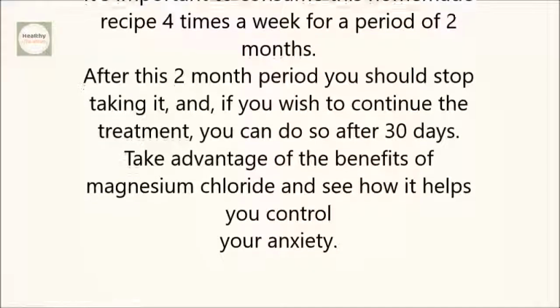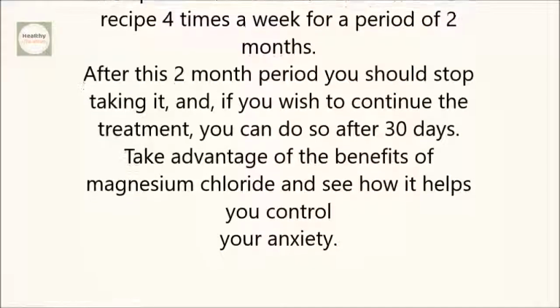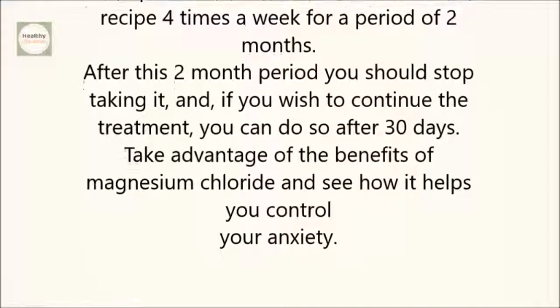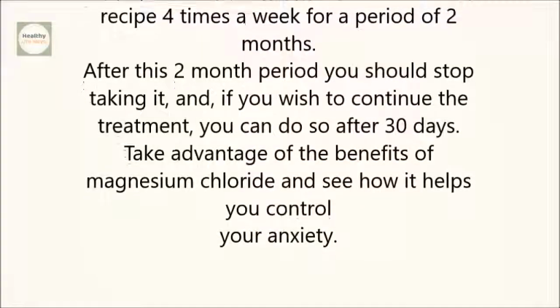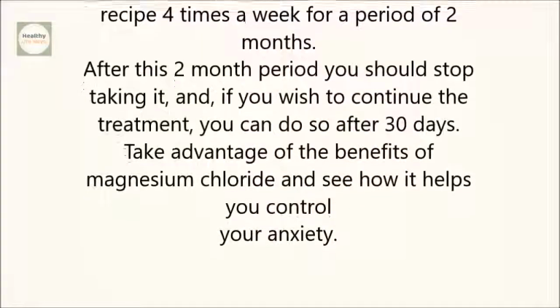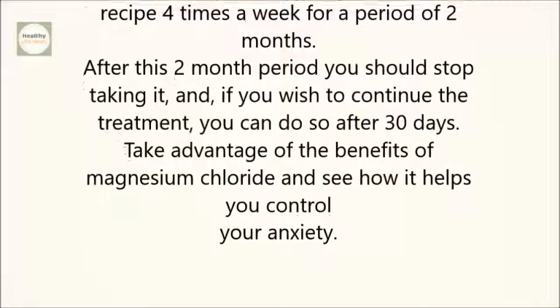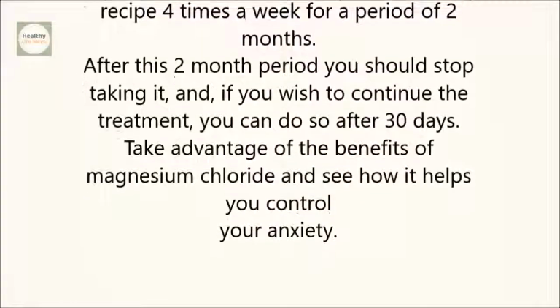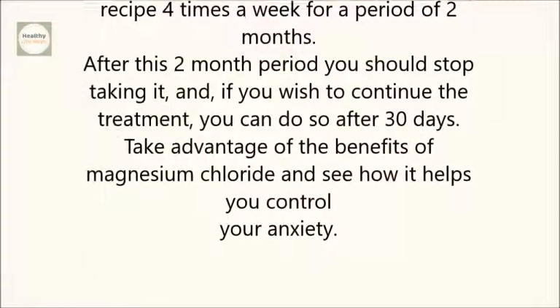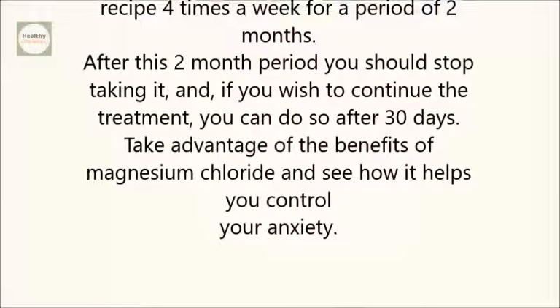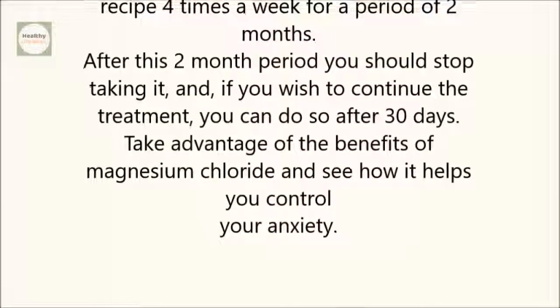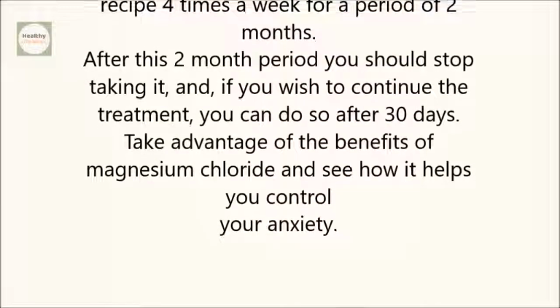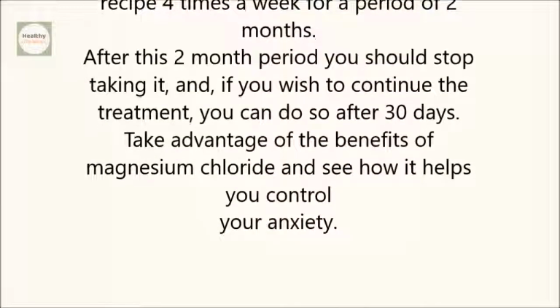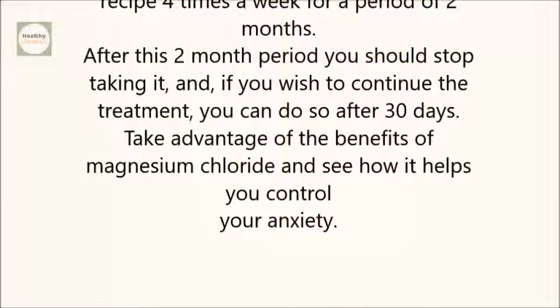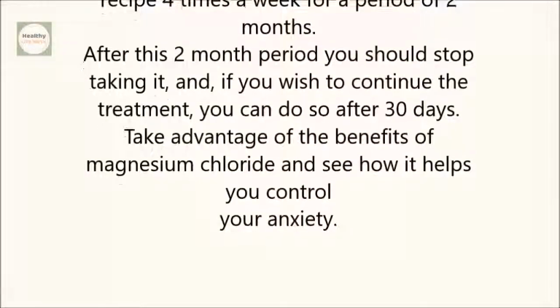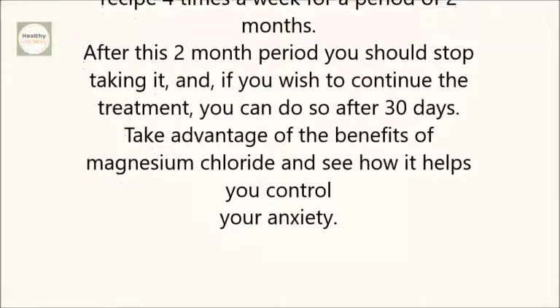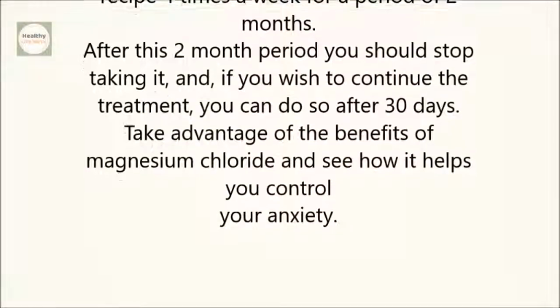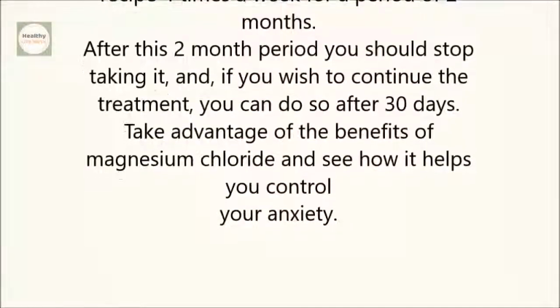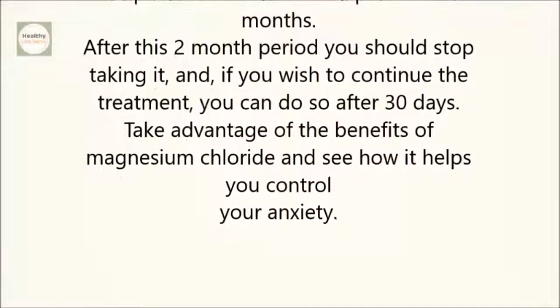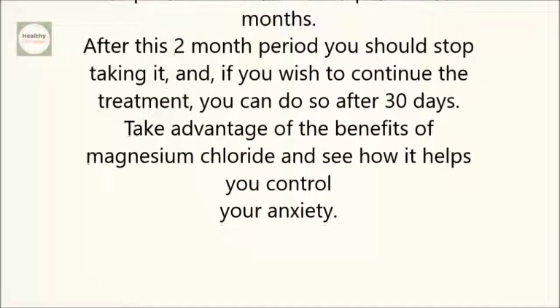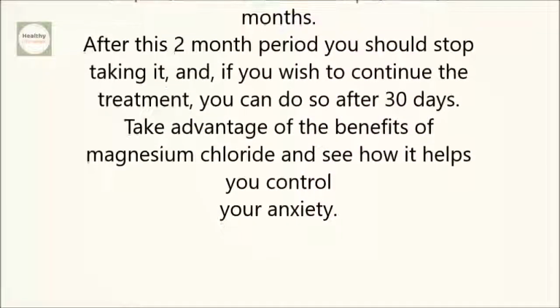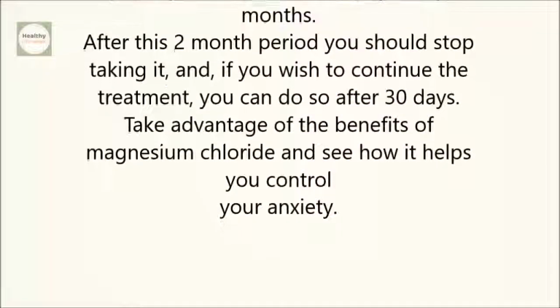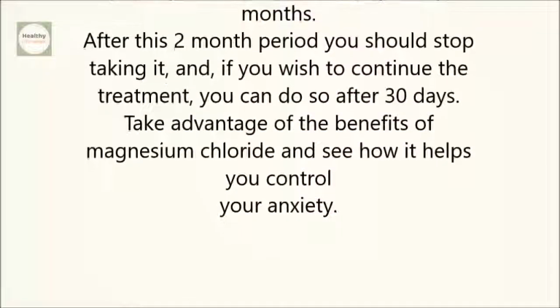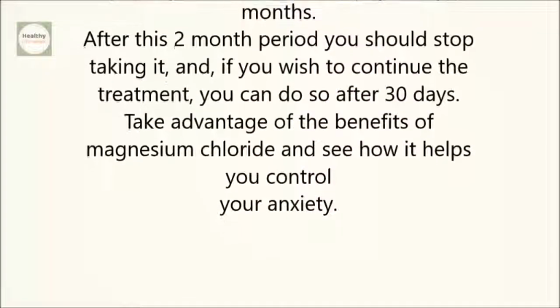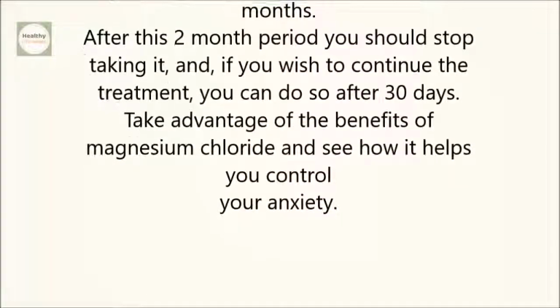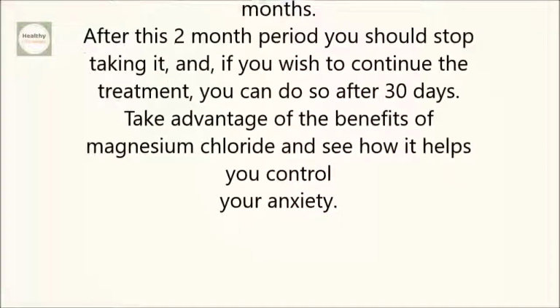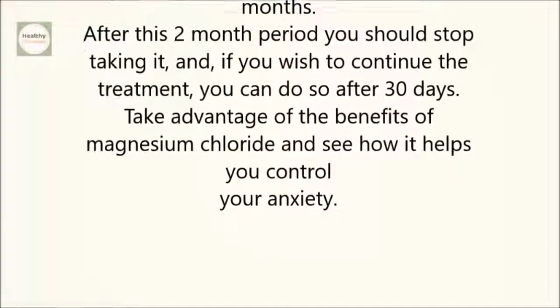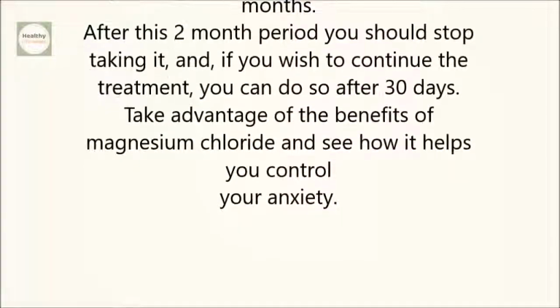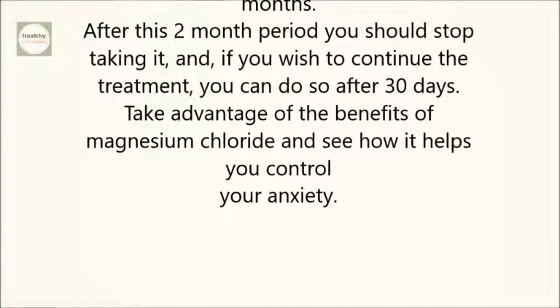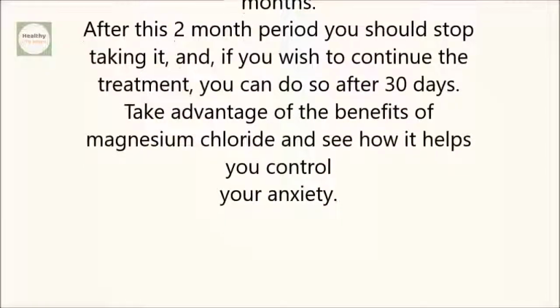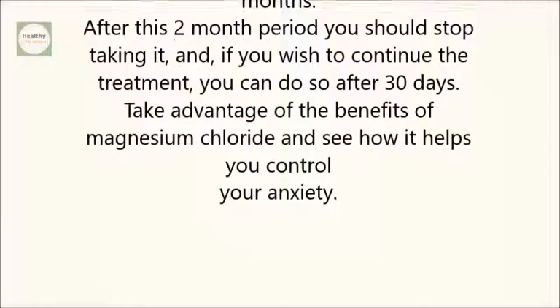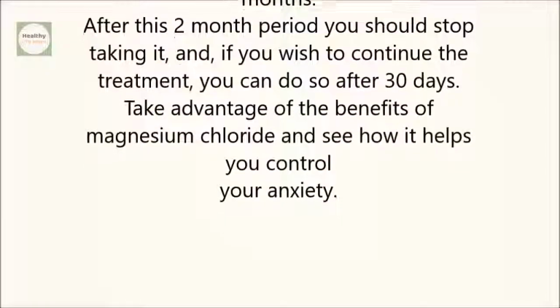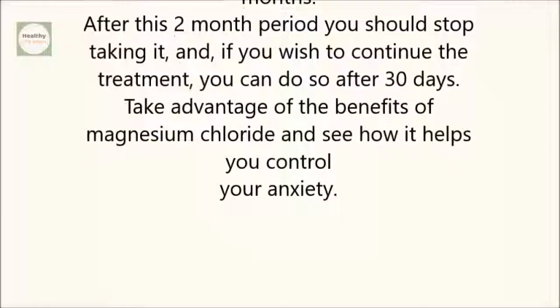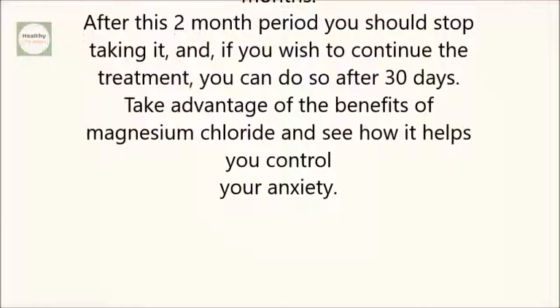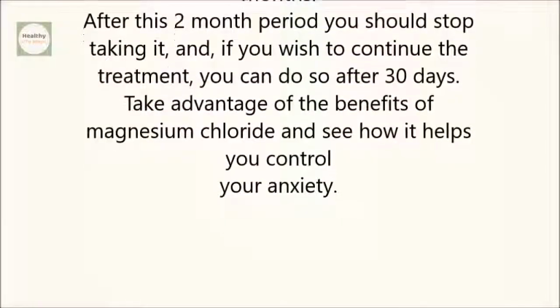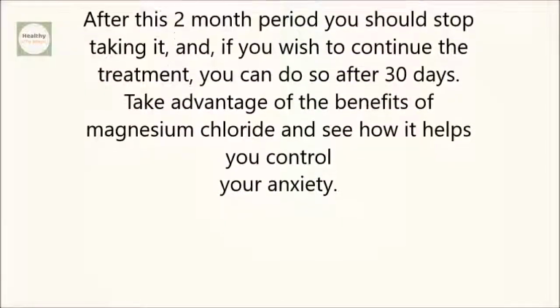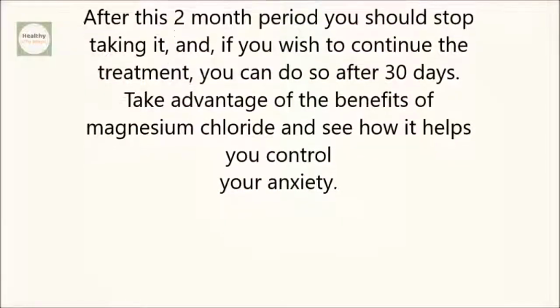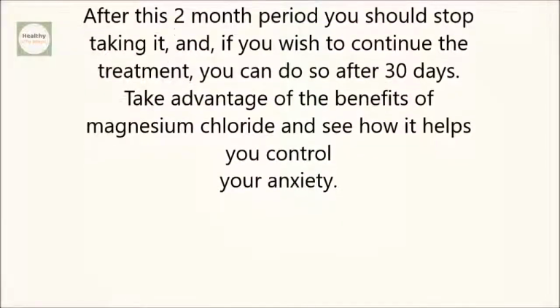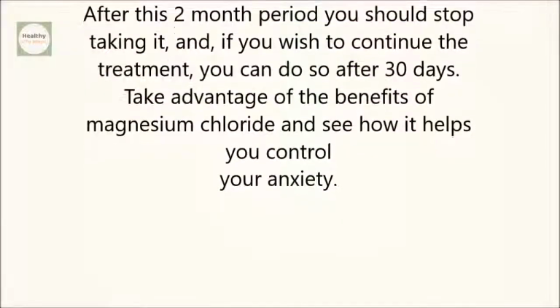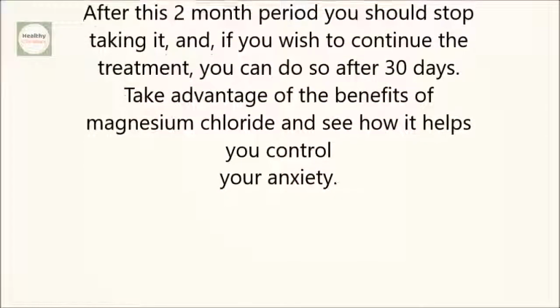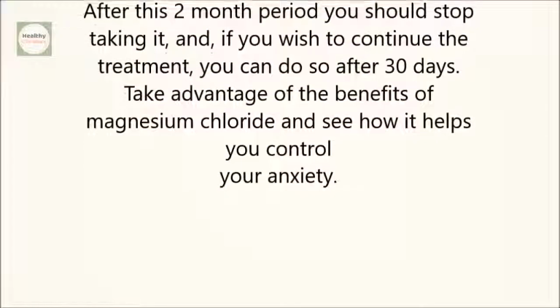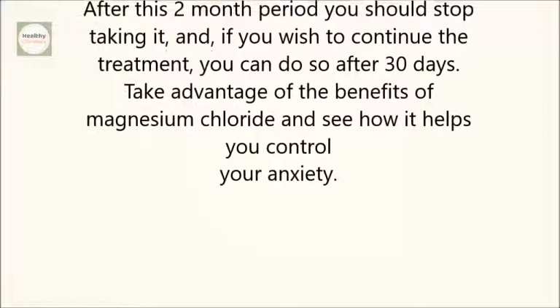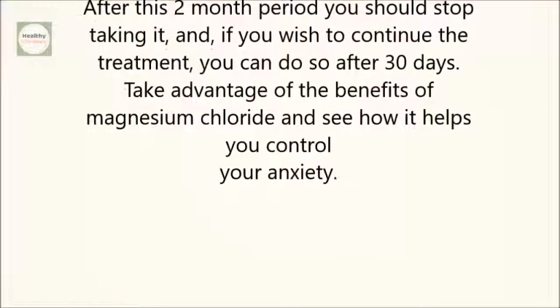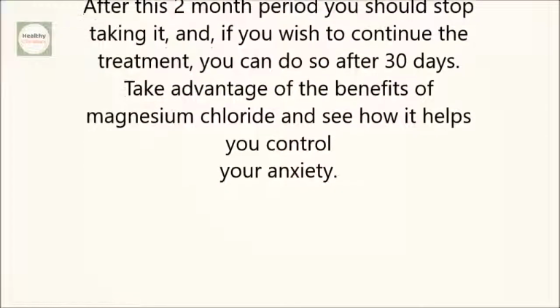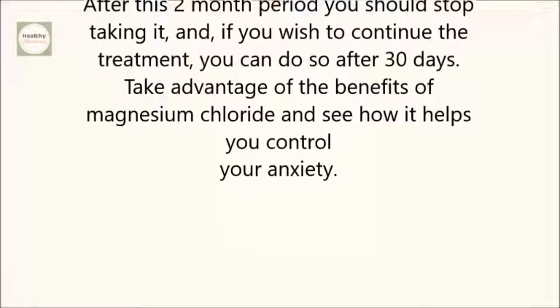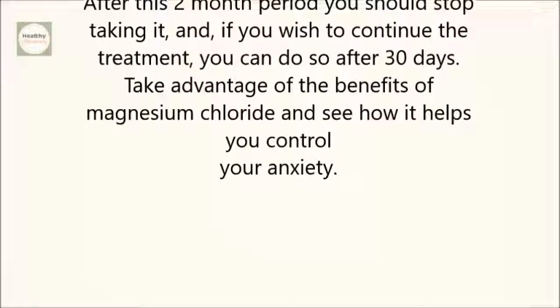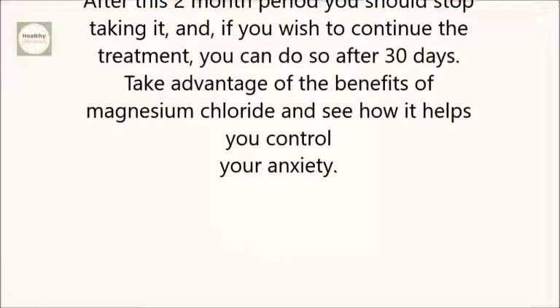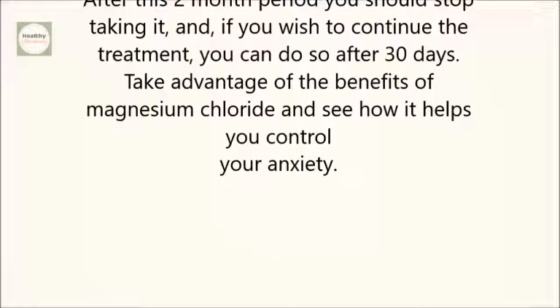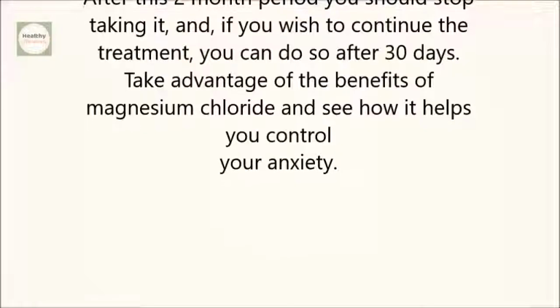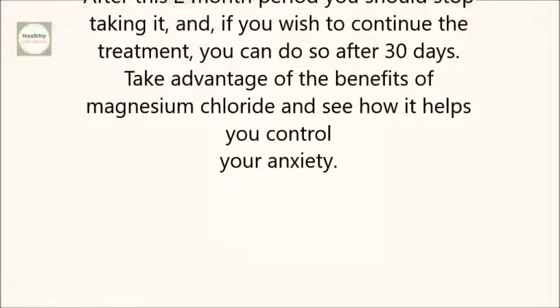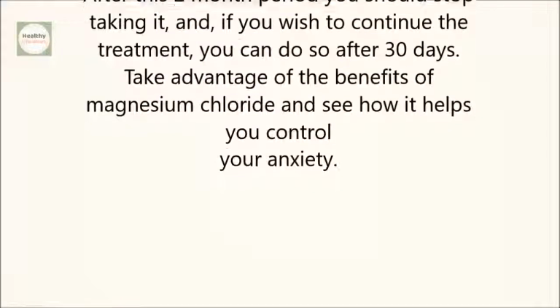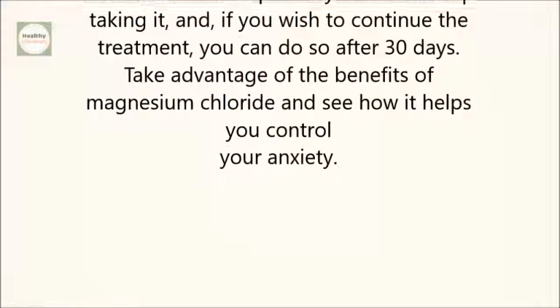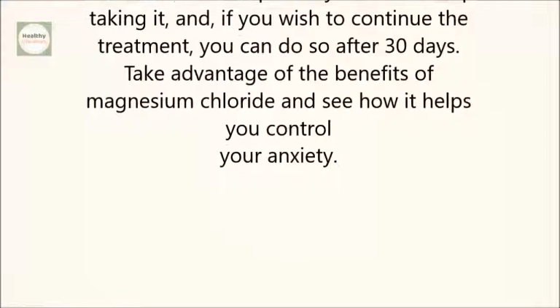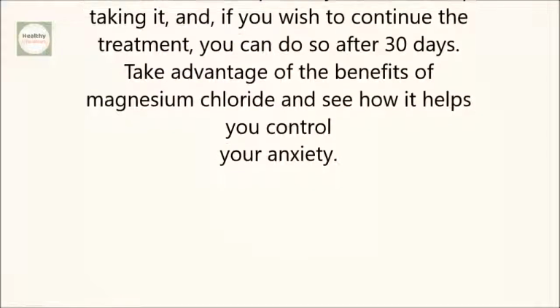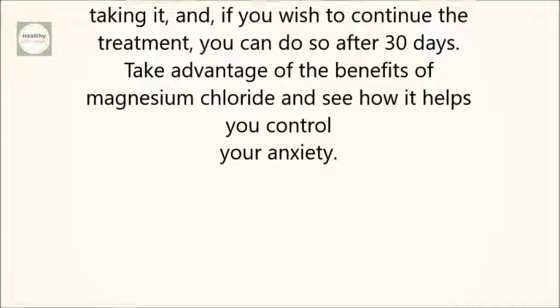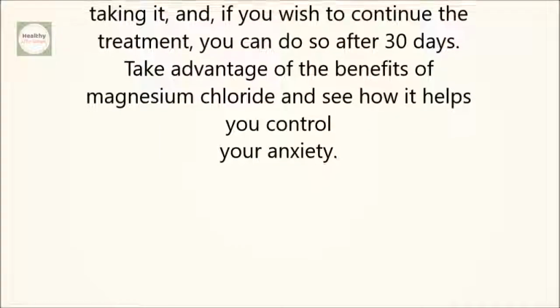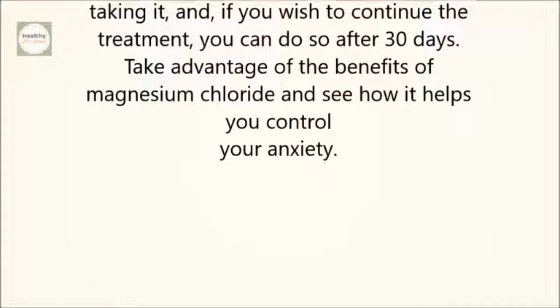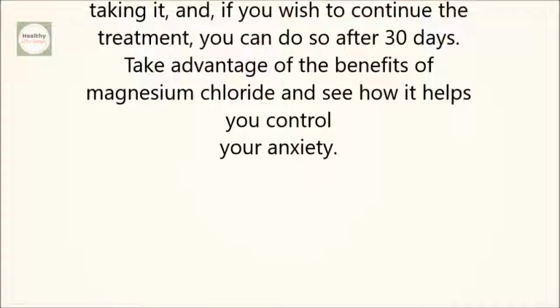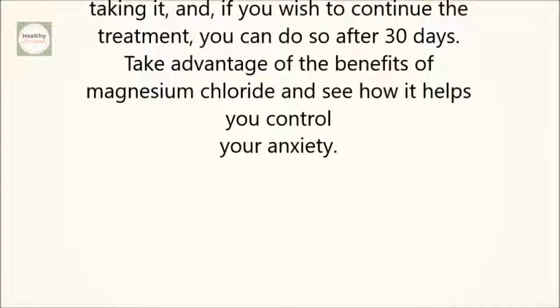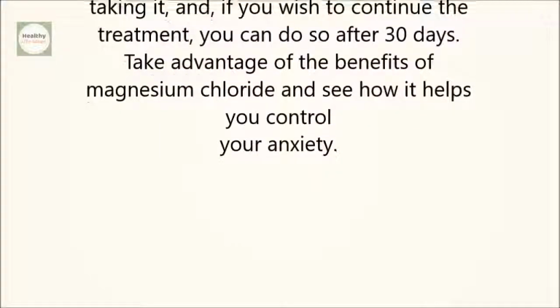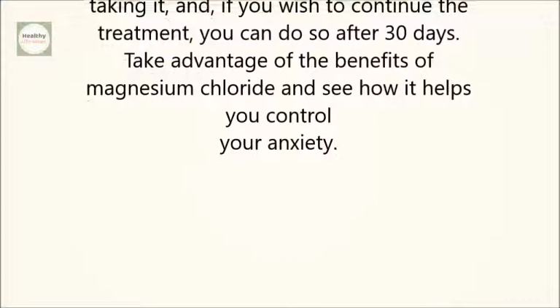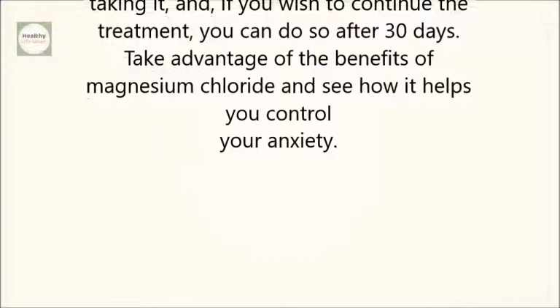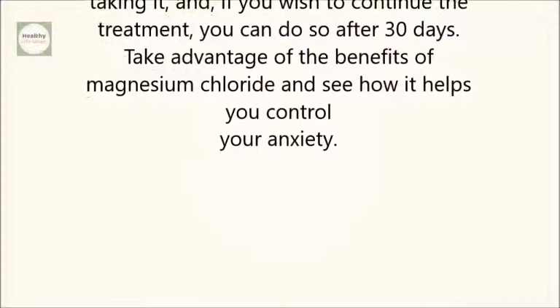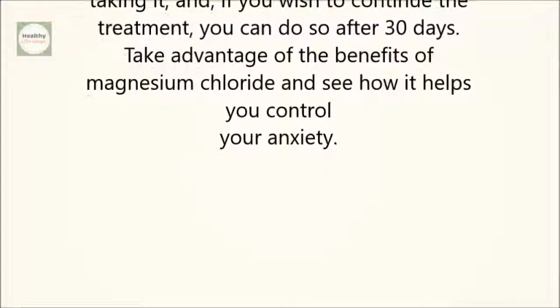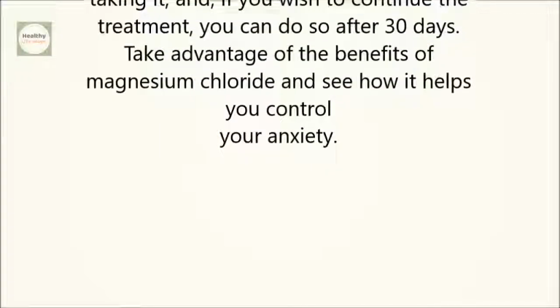After this two-month period, you should stop taking it. And if you wish to continue the treatment, you can do so after 30 days.